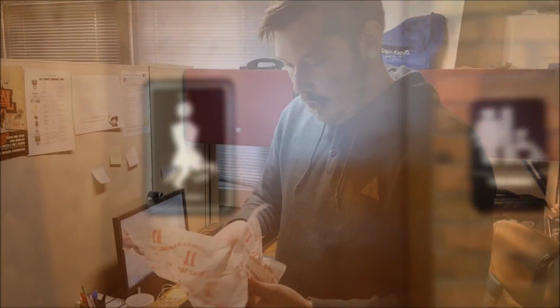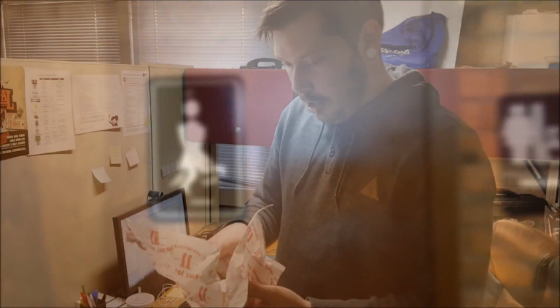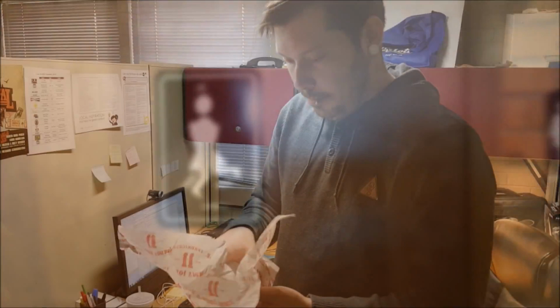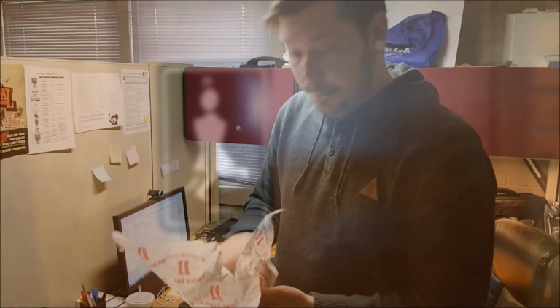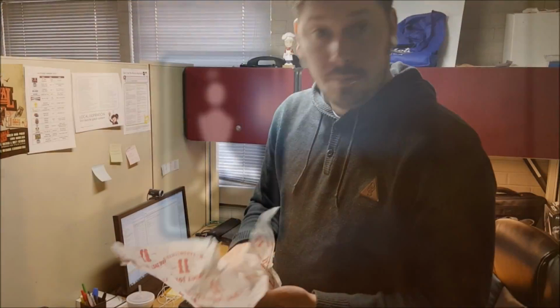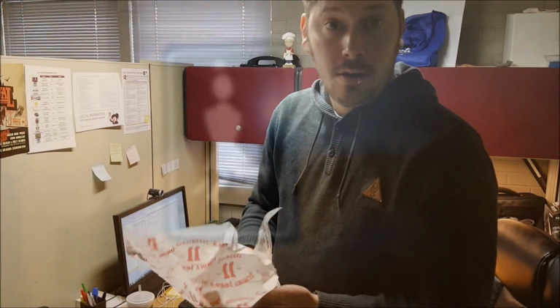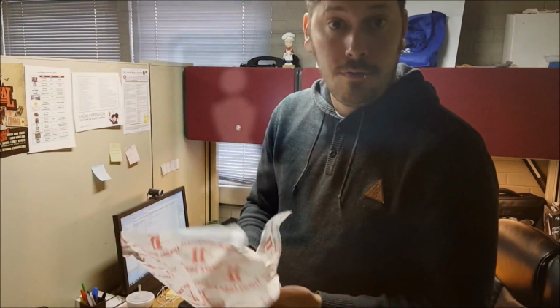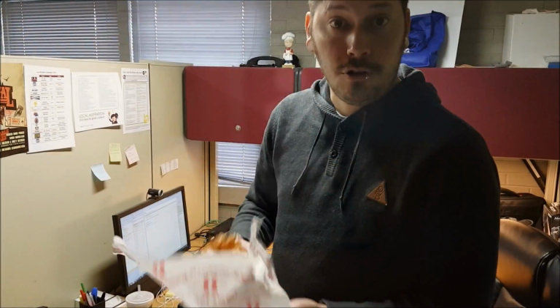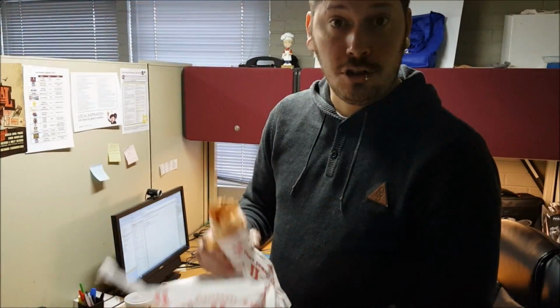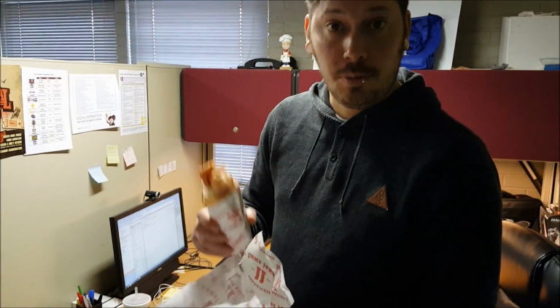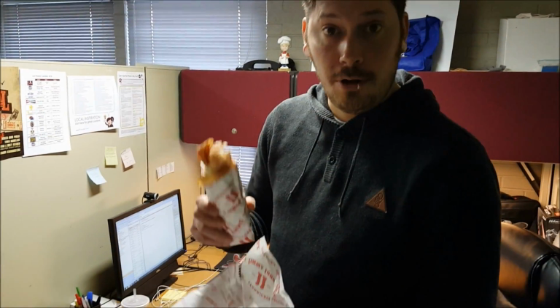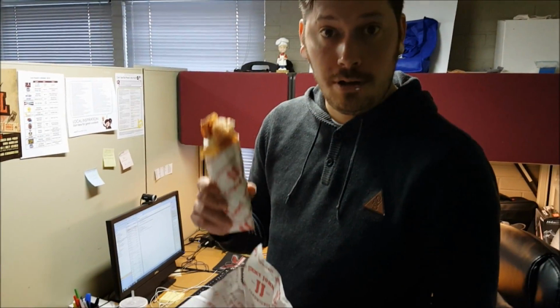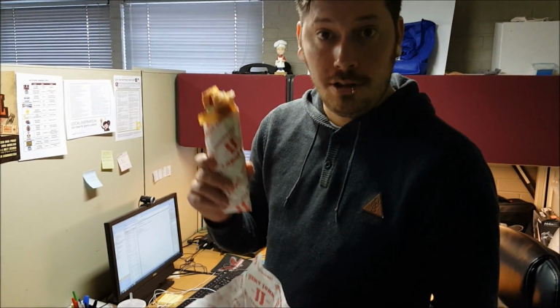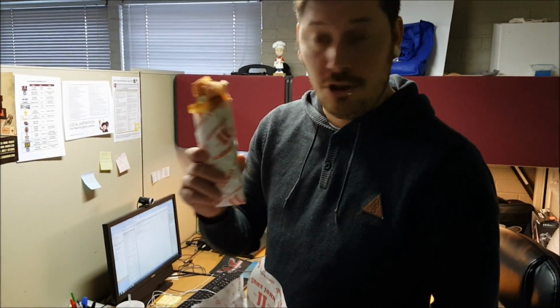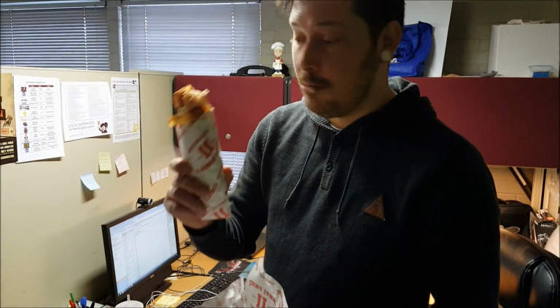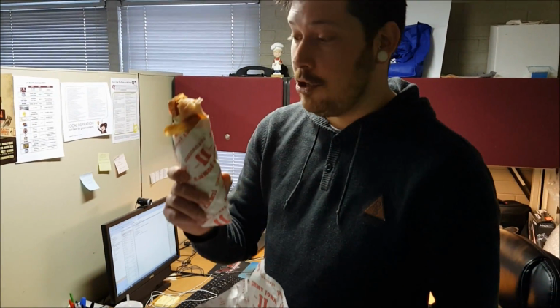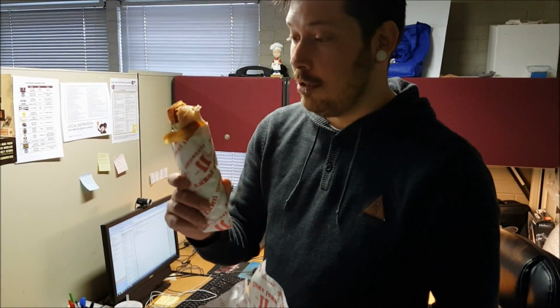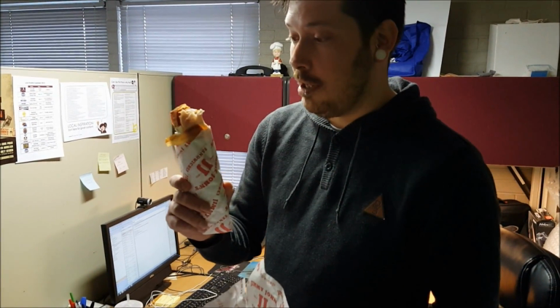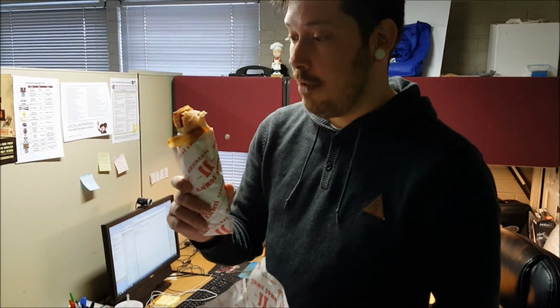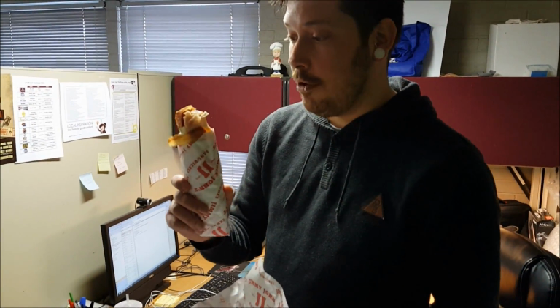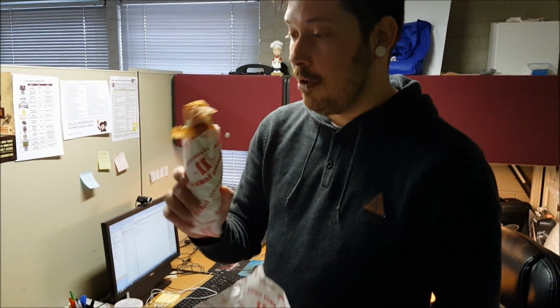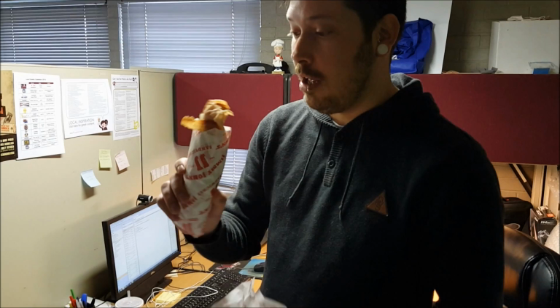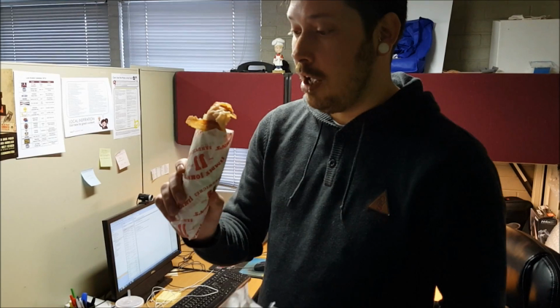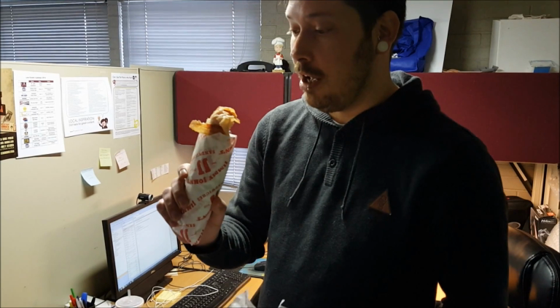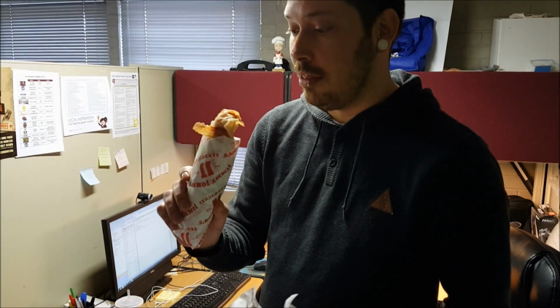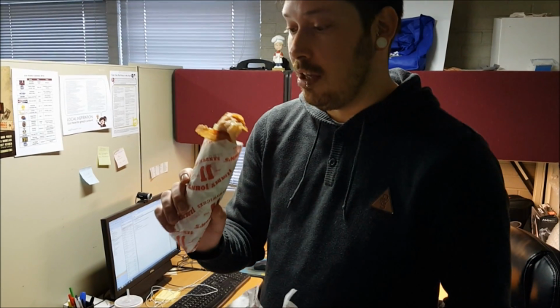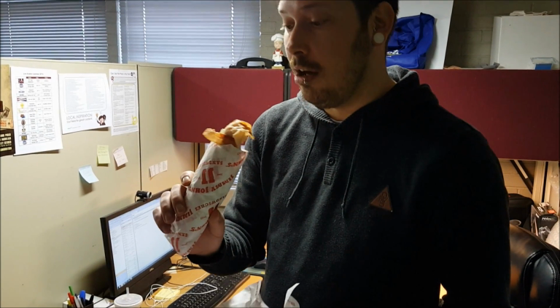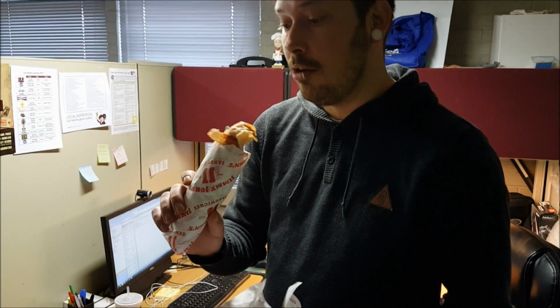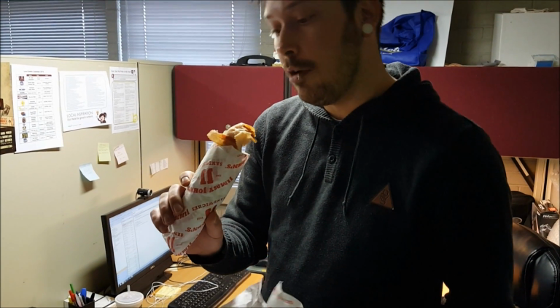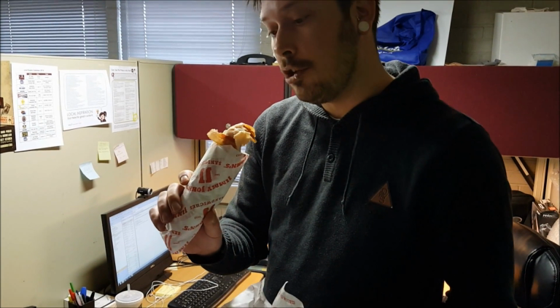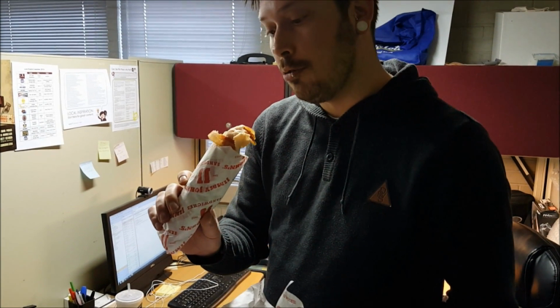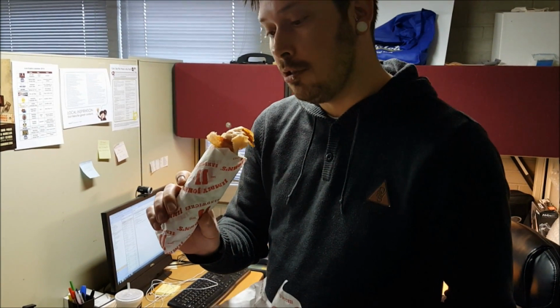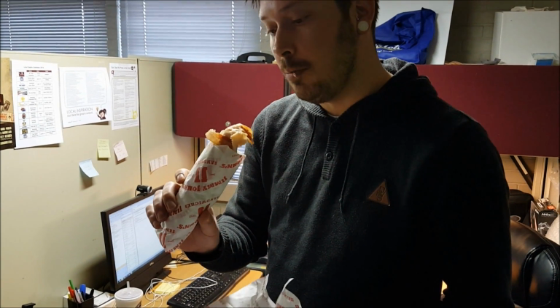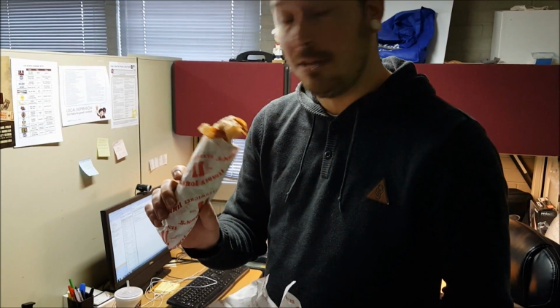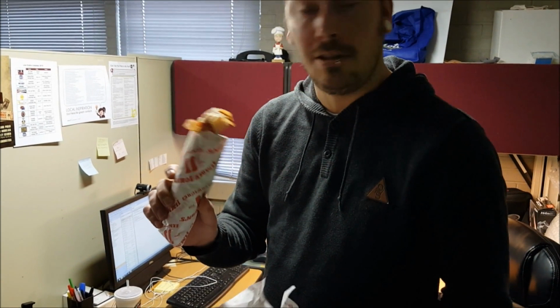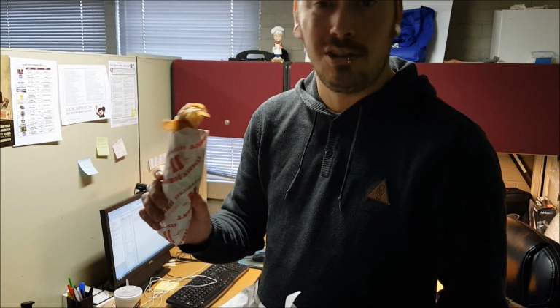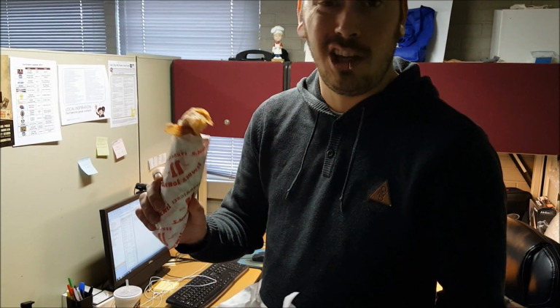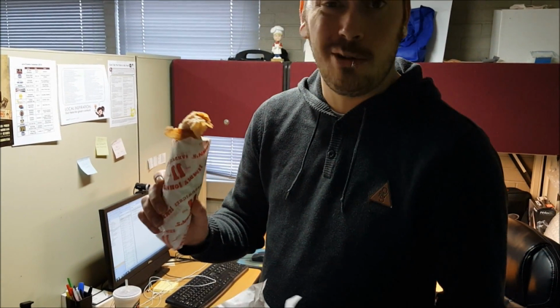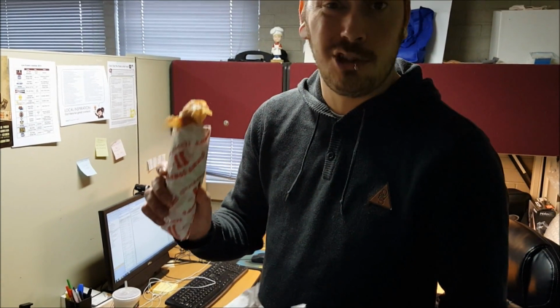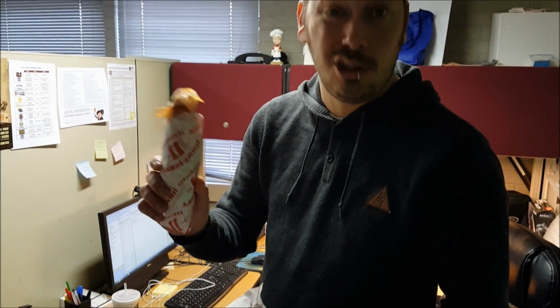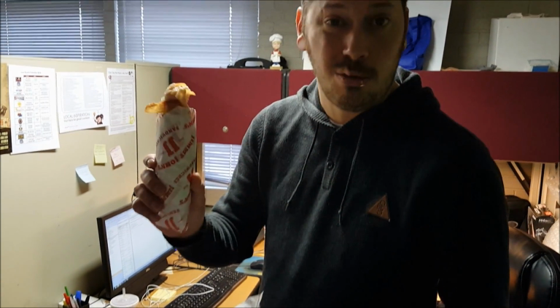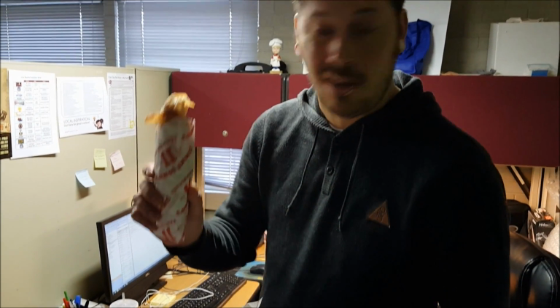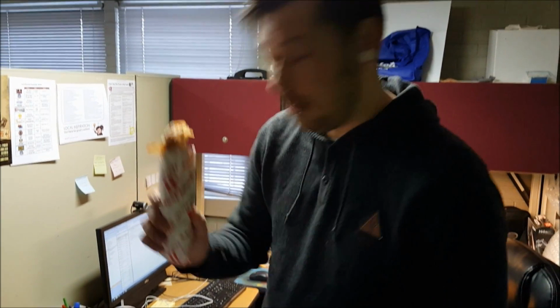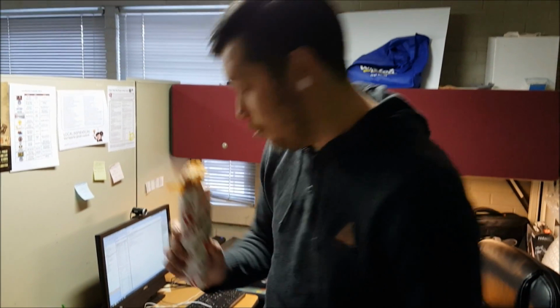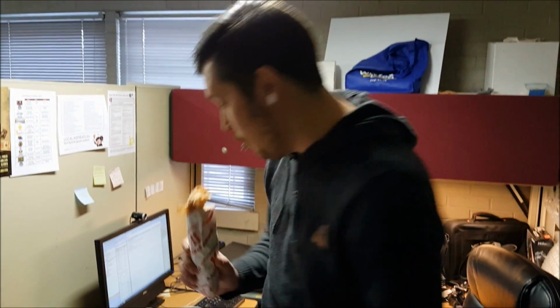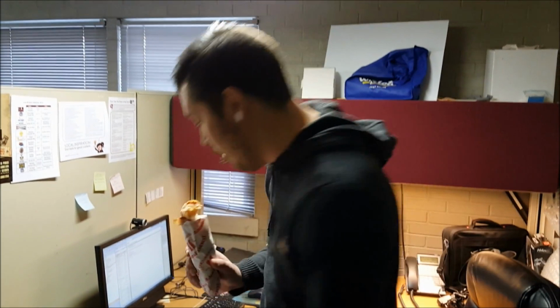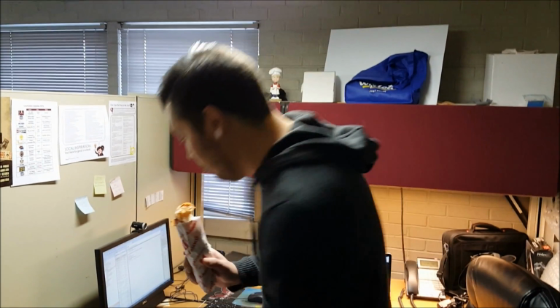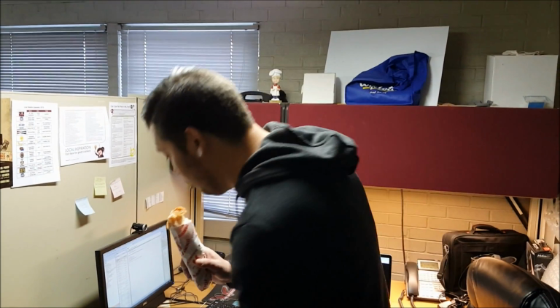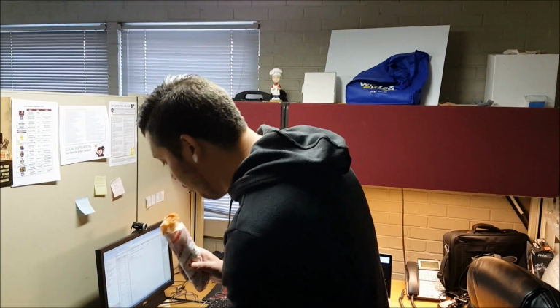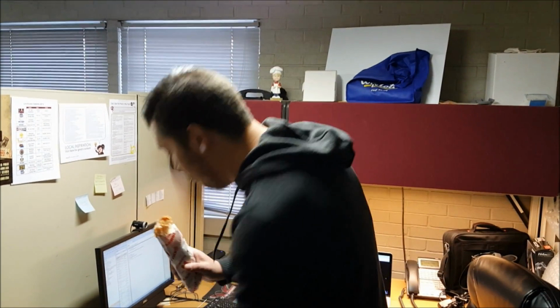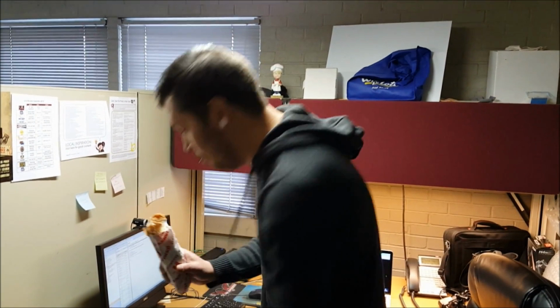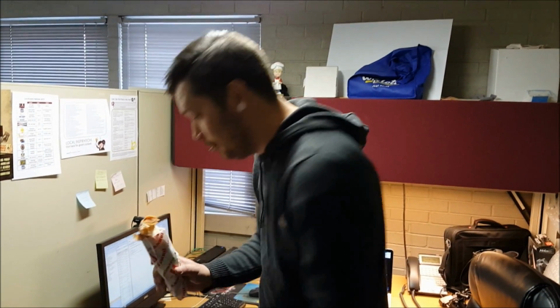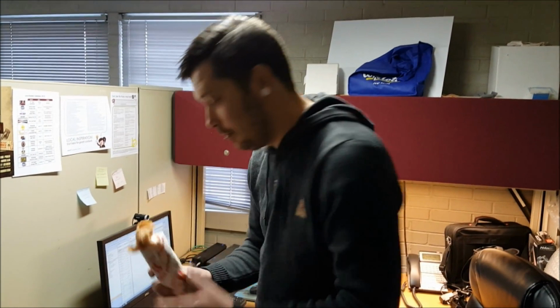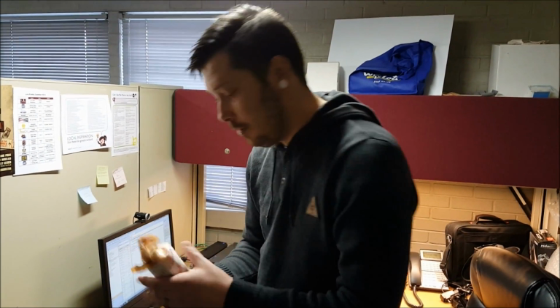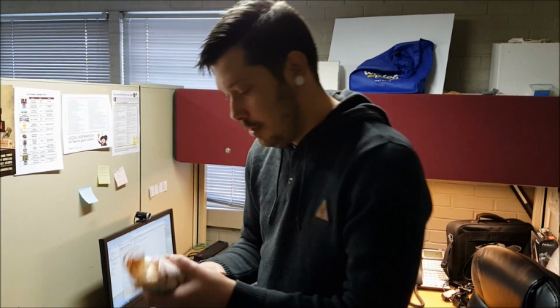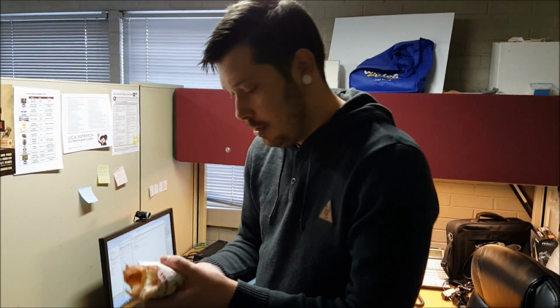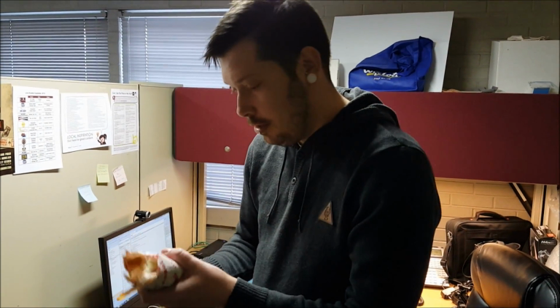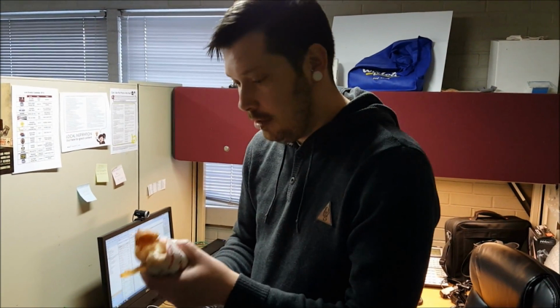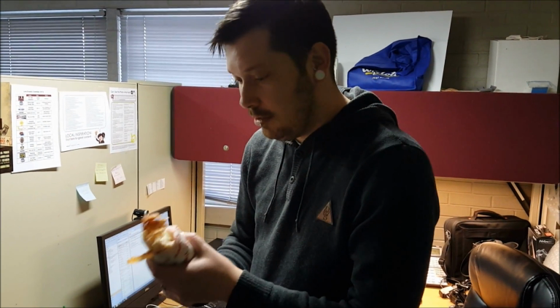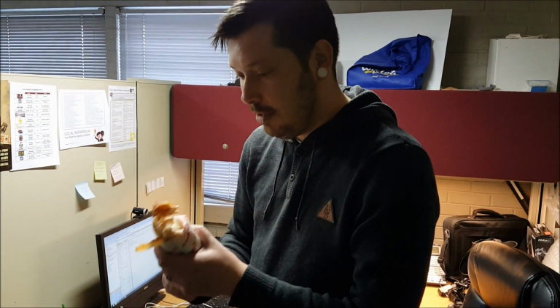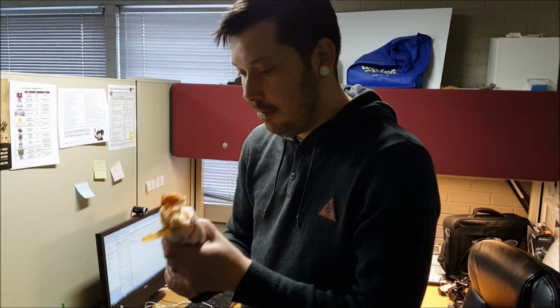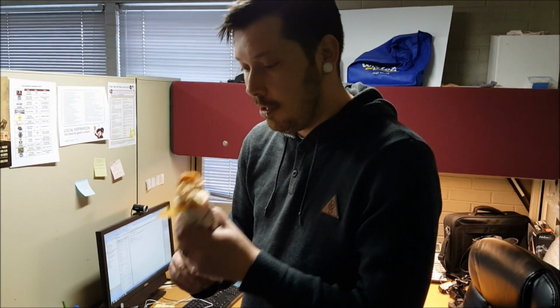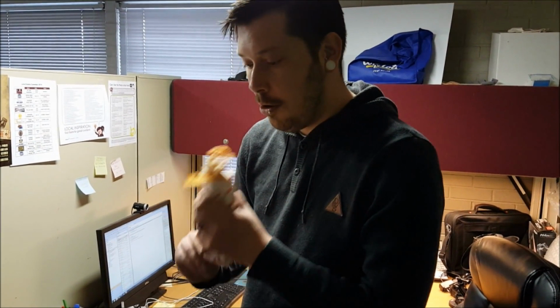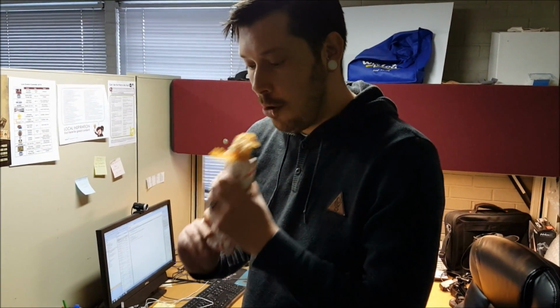All right, first experience at Jimmy John's ever. I got the Unwich, which is basically a sandwich without the bread, so let's do it and go.